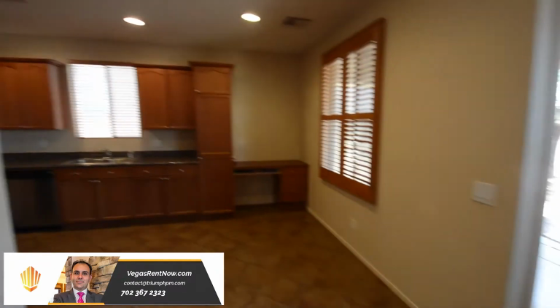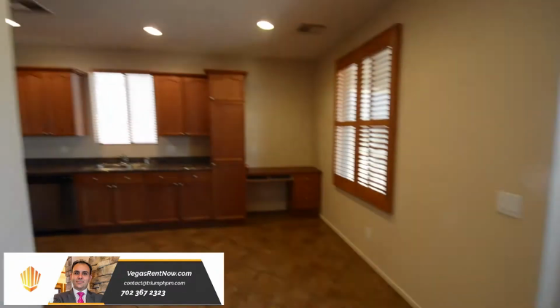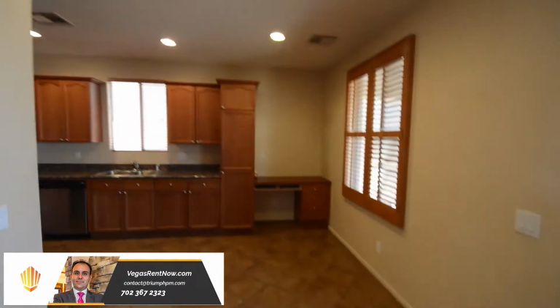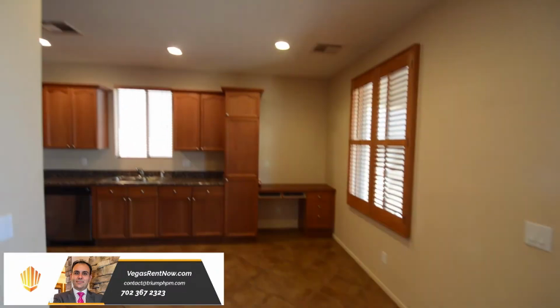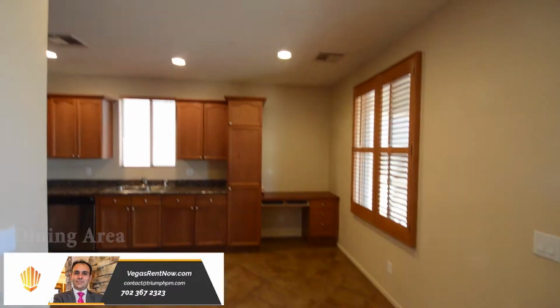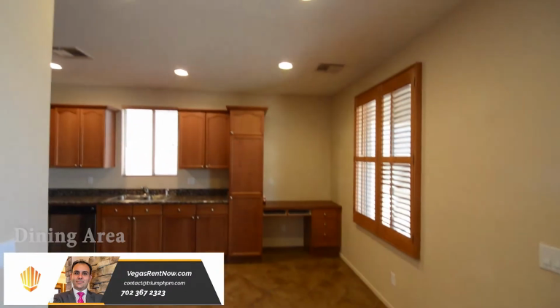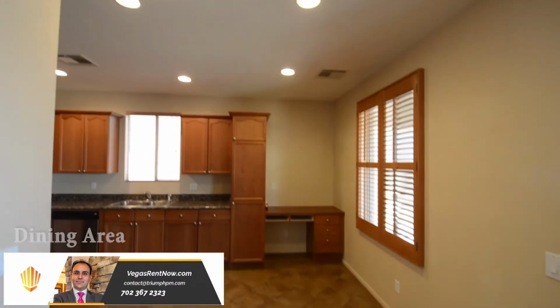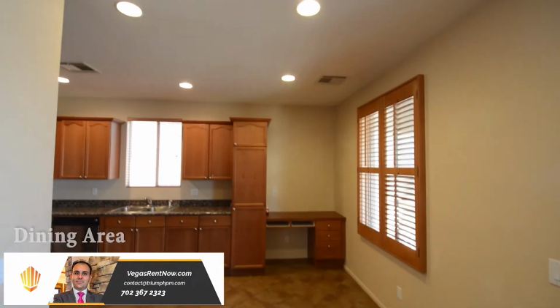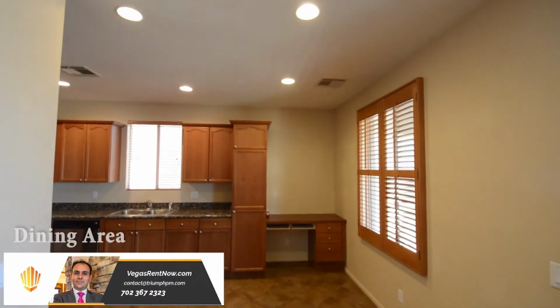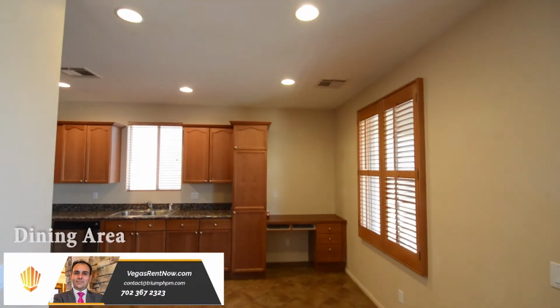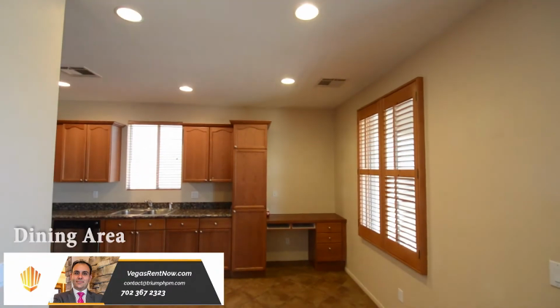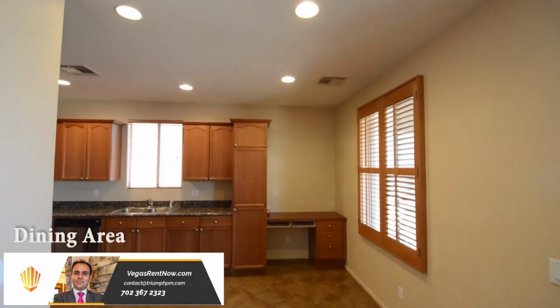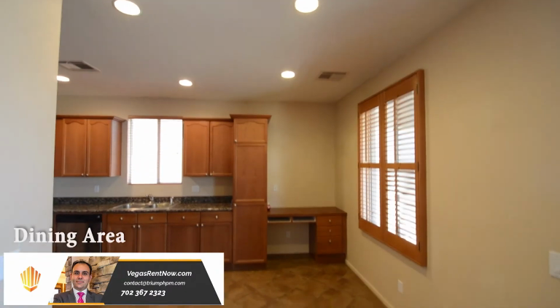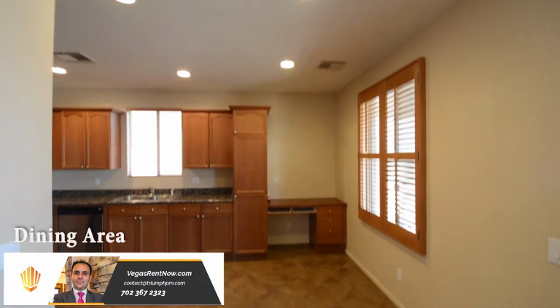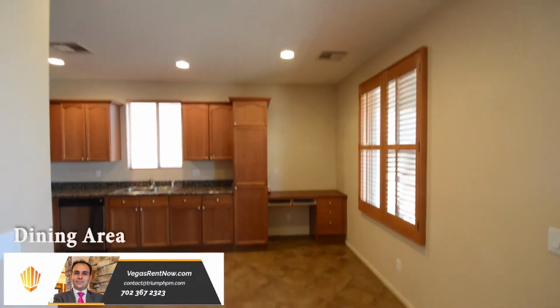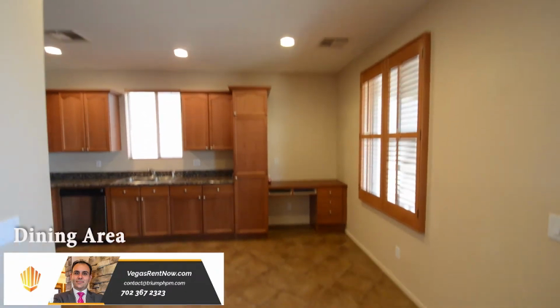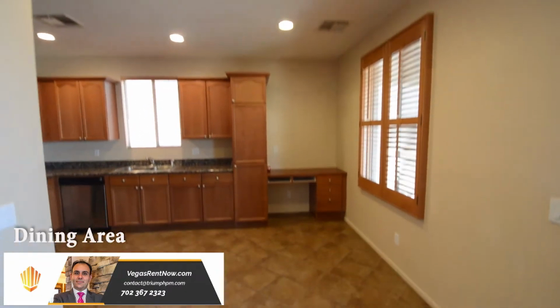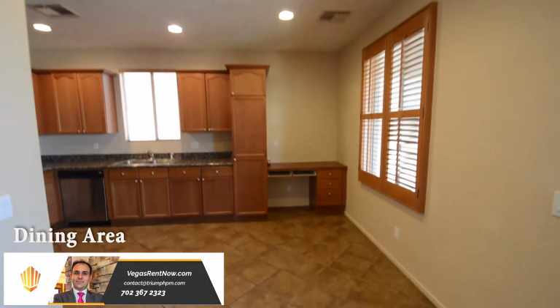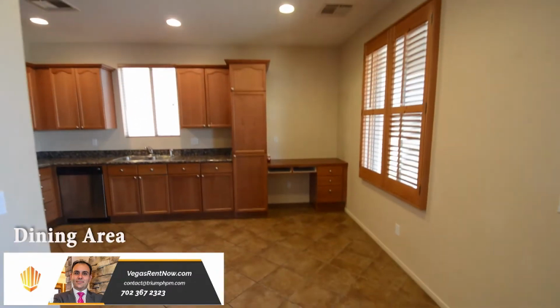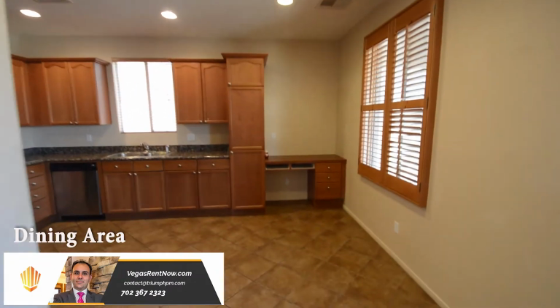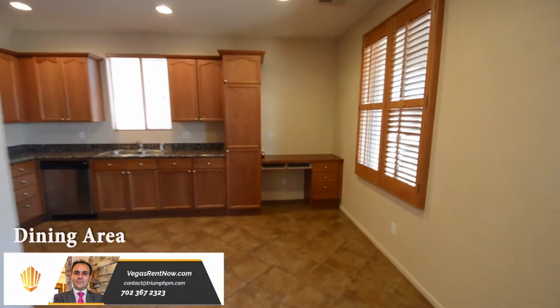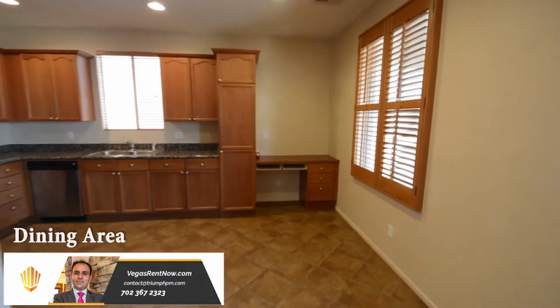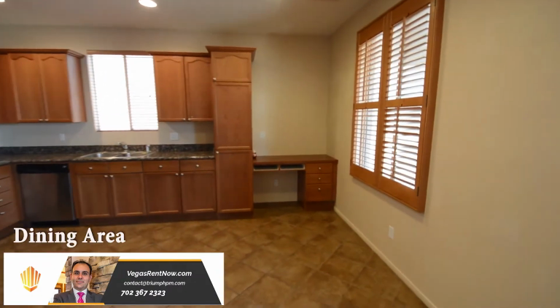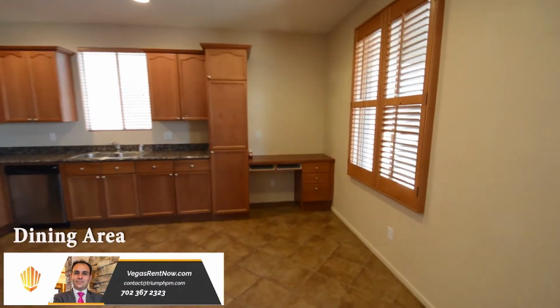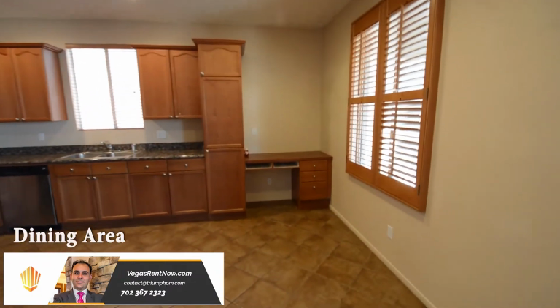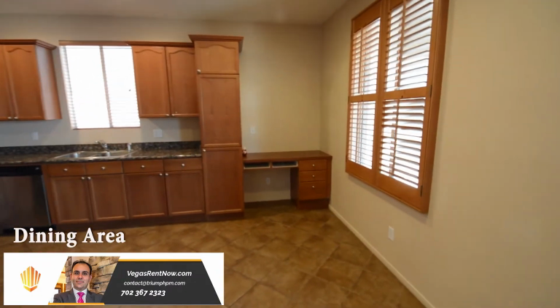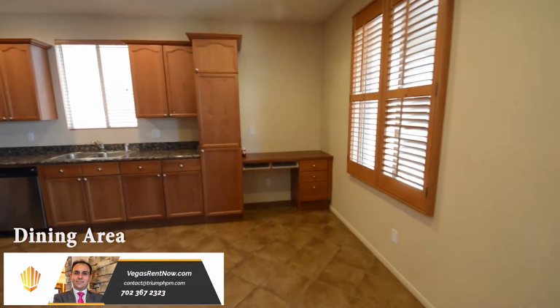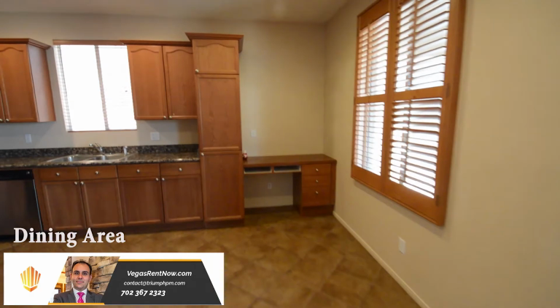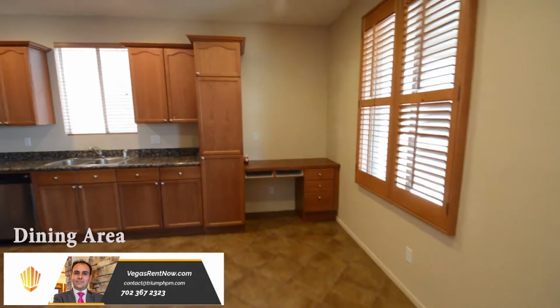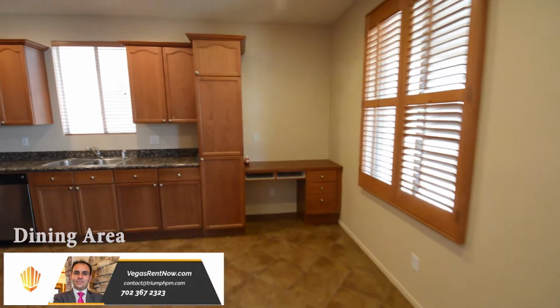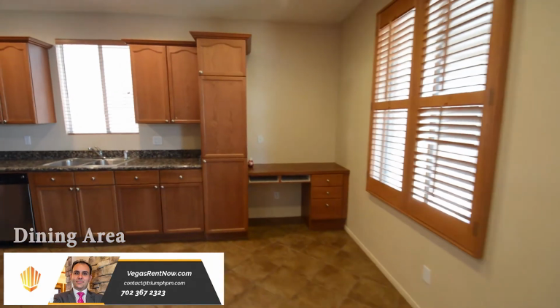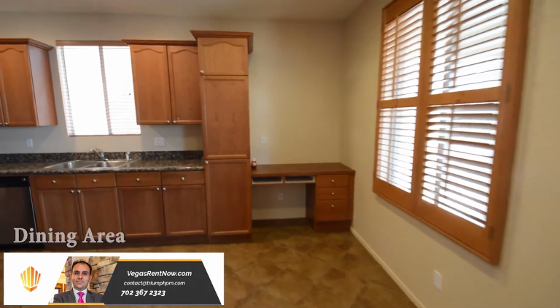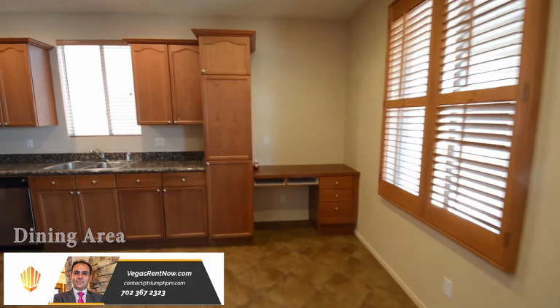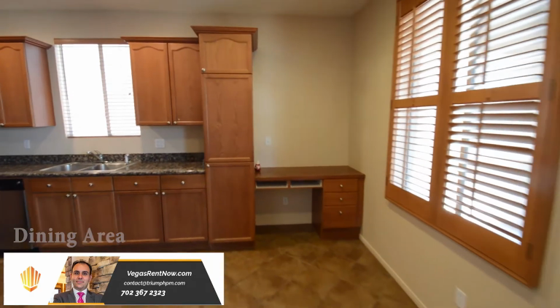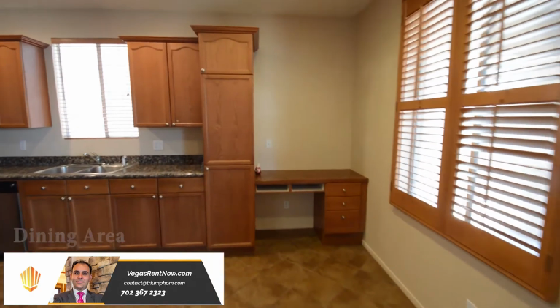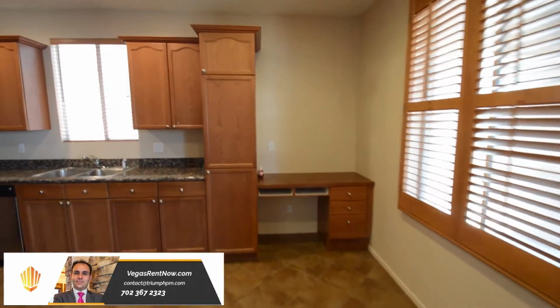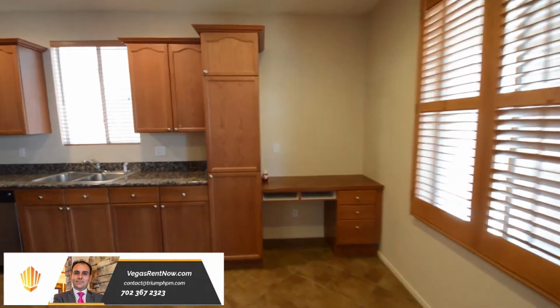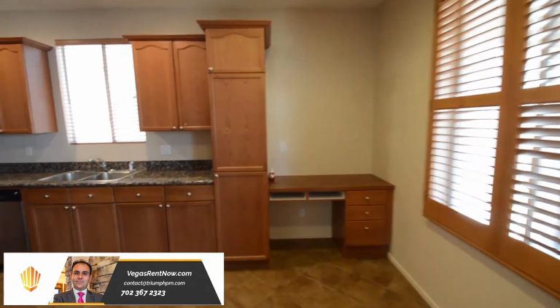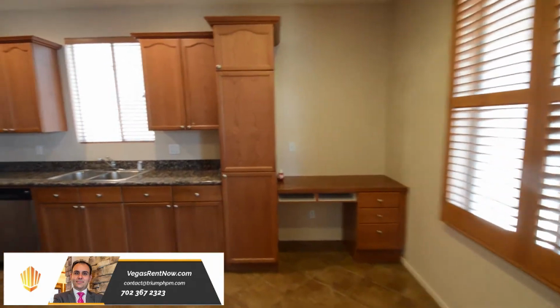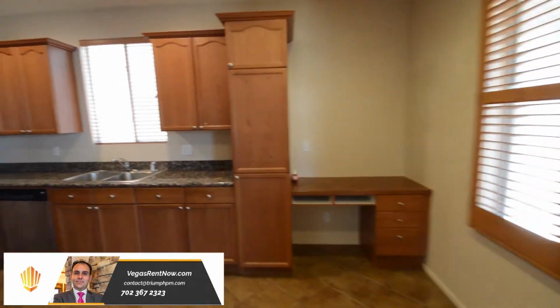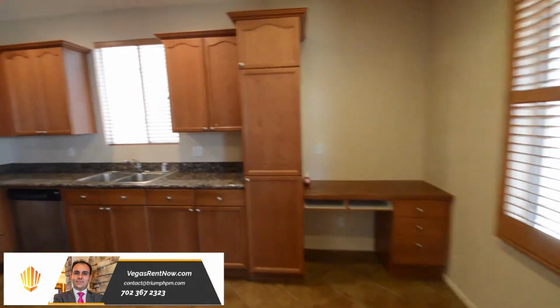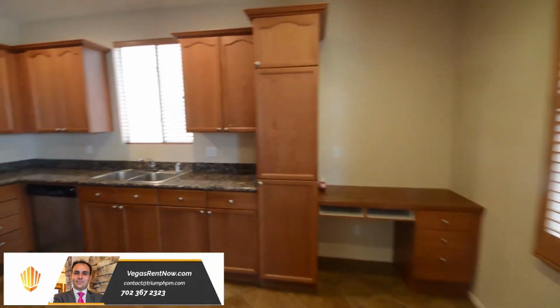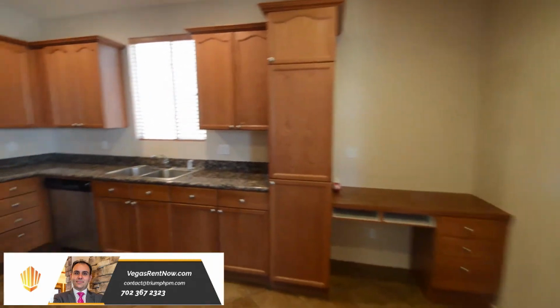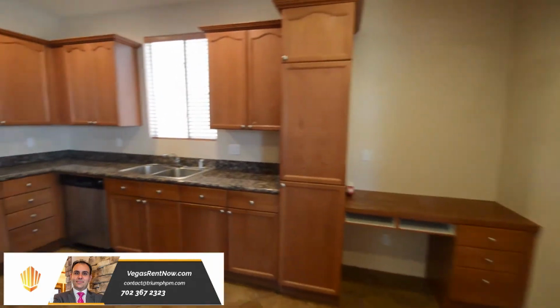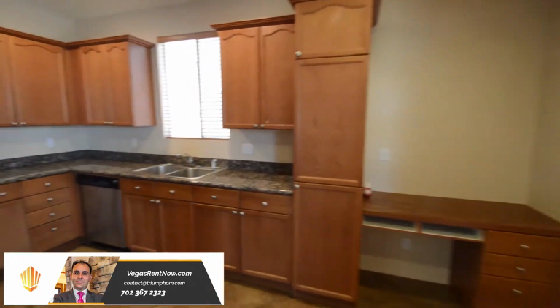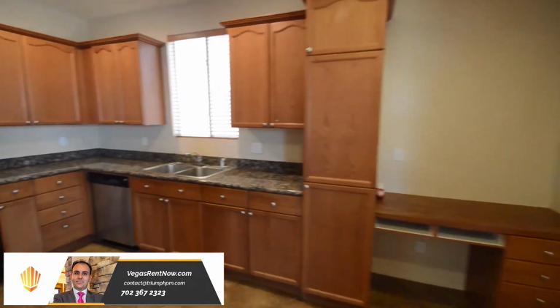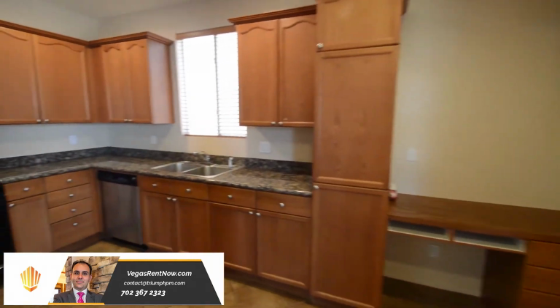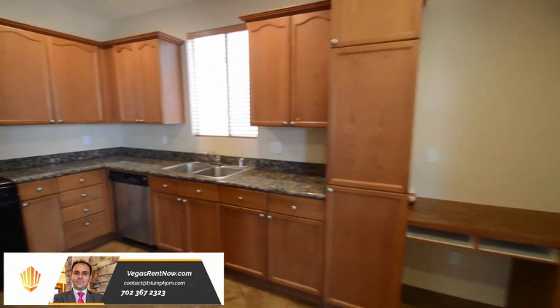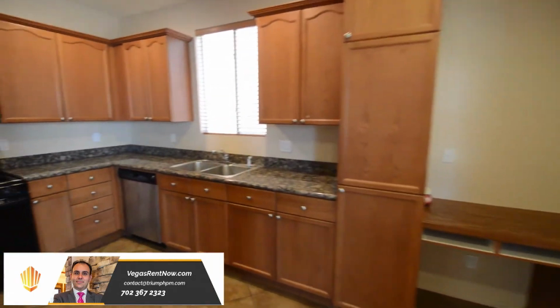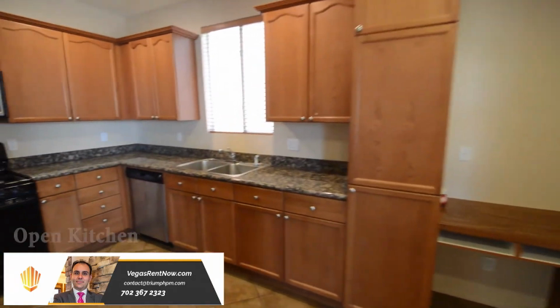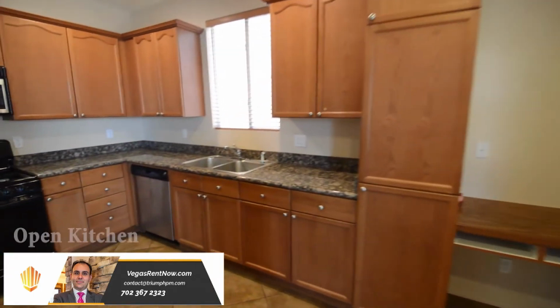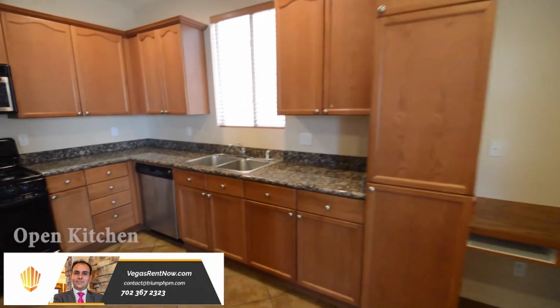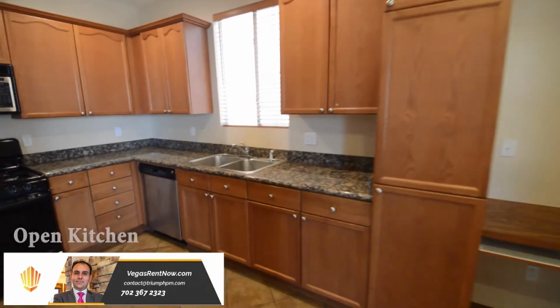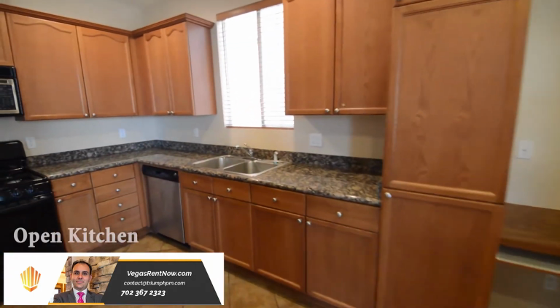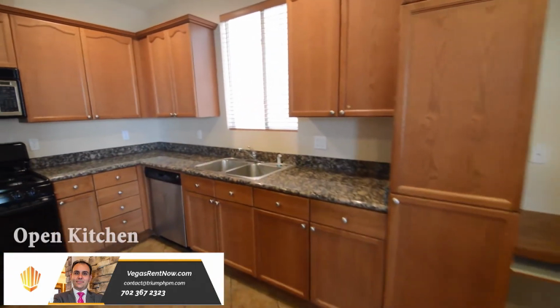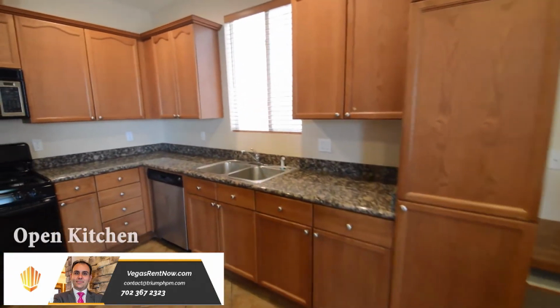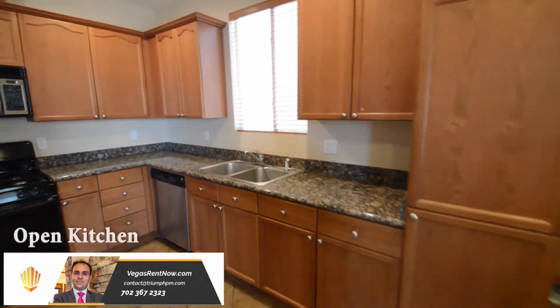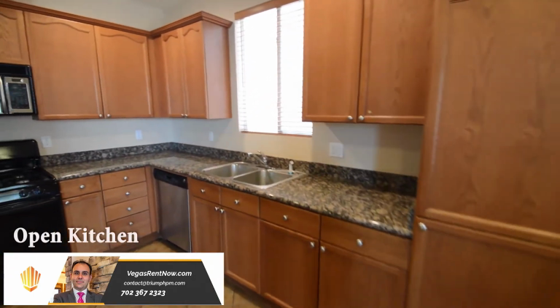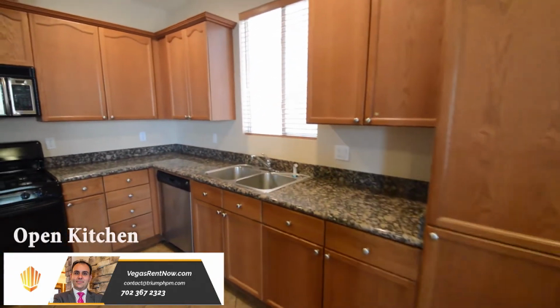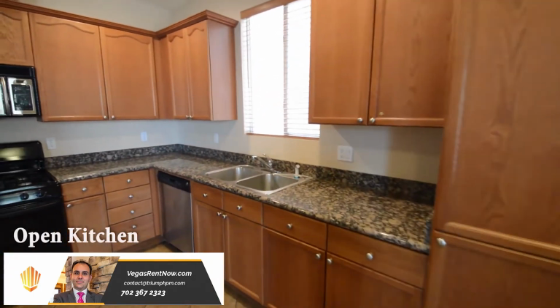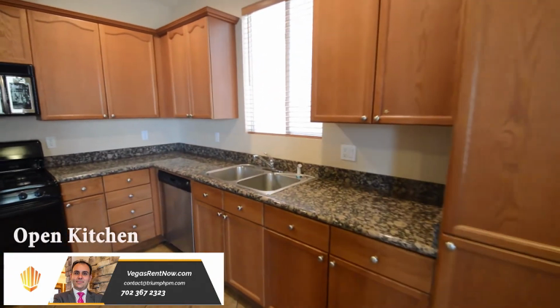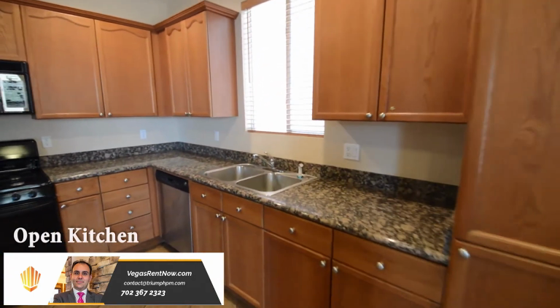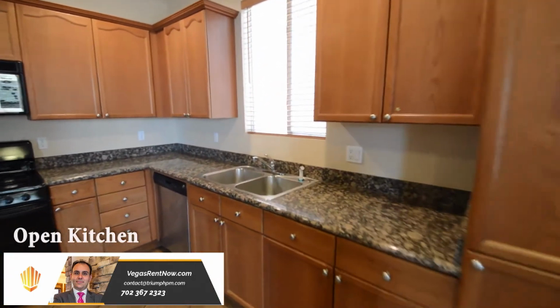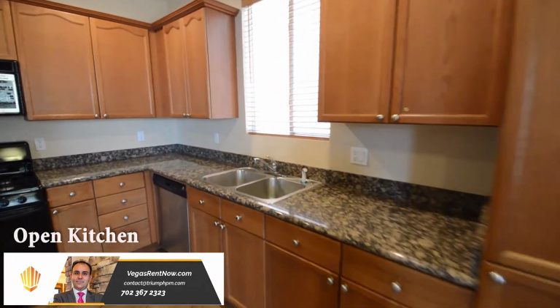The kitchen and dining area has custom cabinets, granite counters, recessed lights, plantation shutters, and all the appliances.